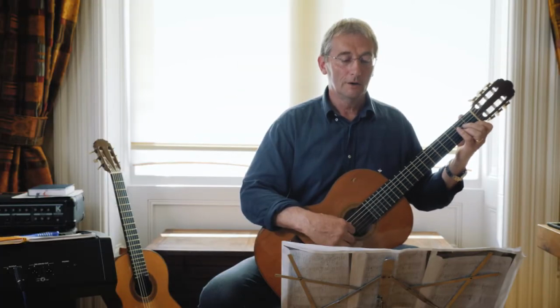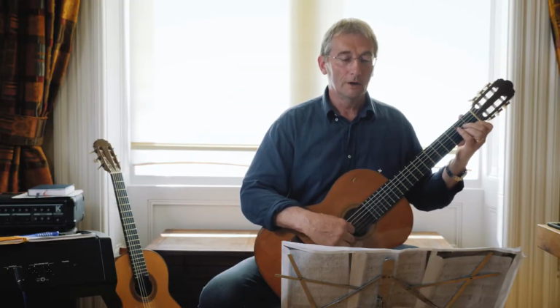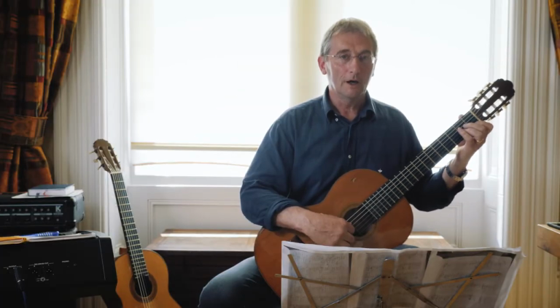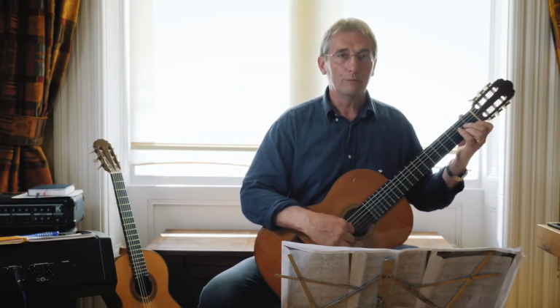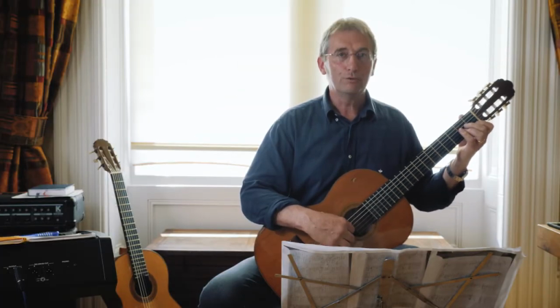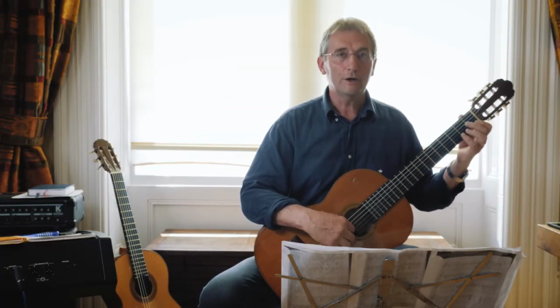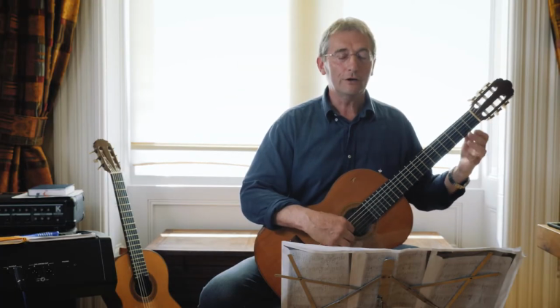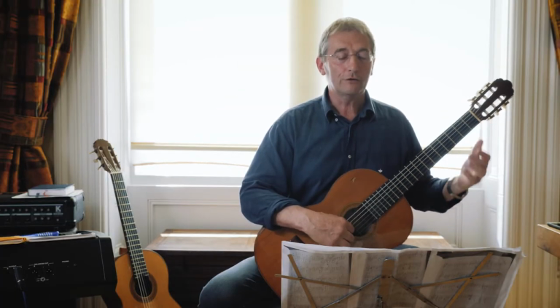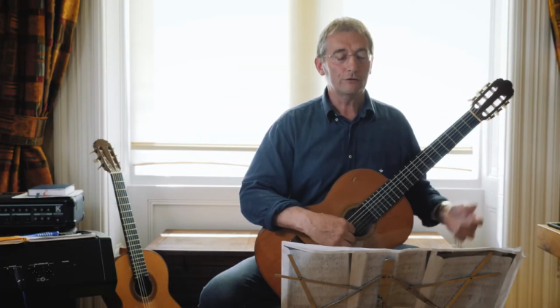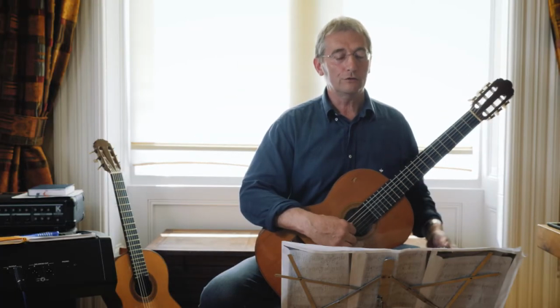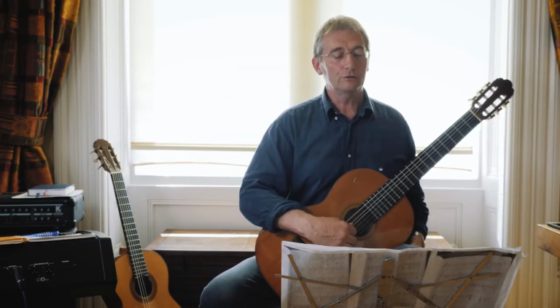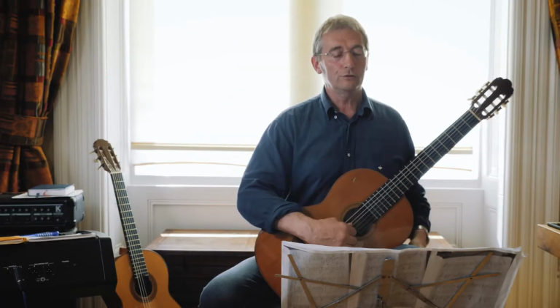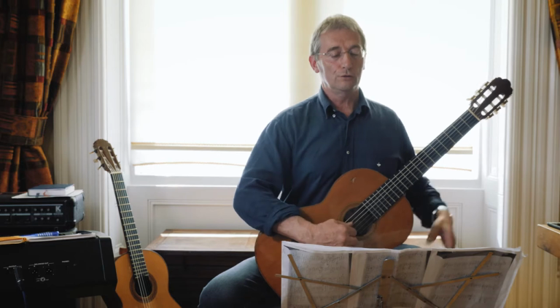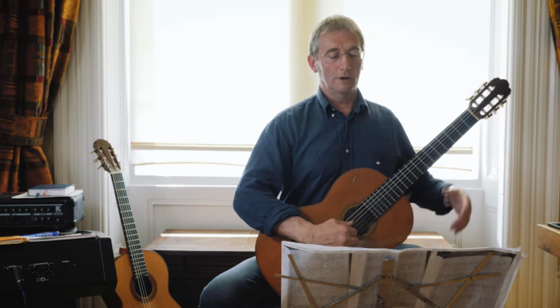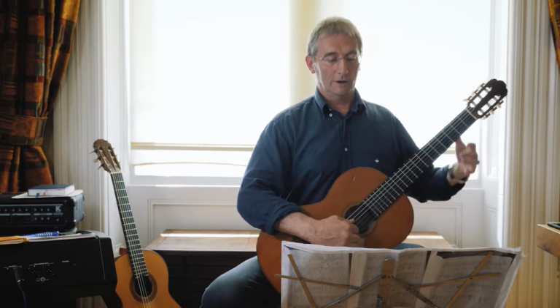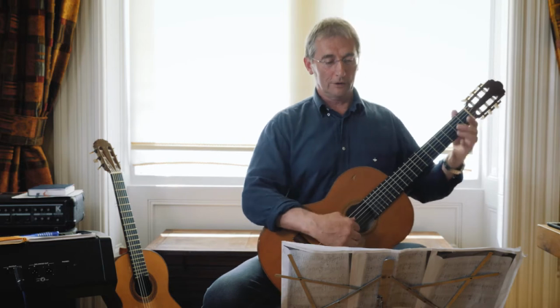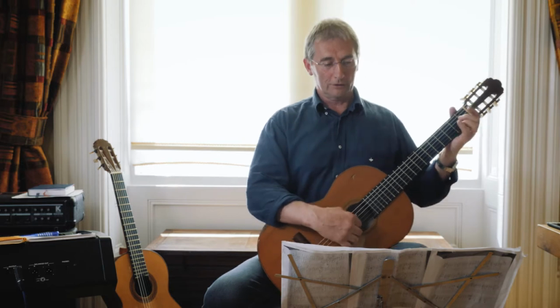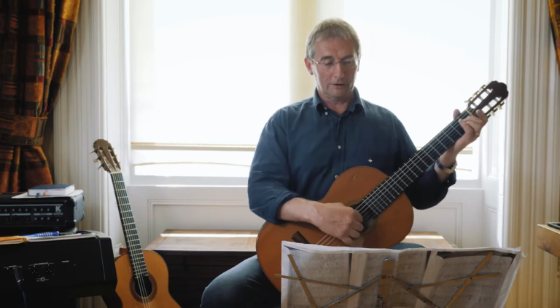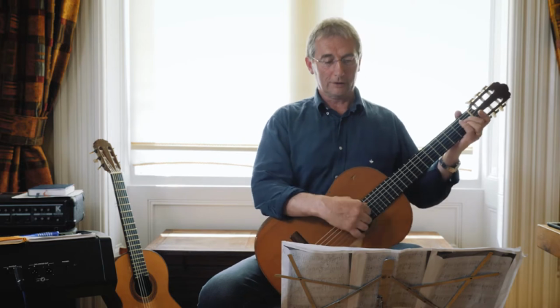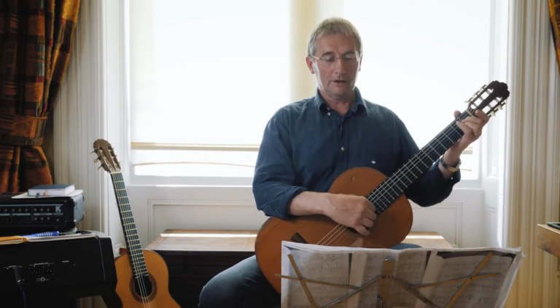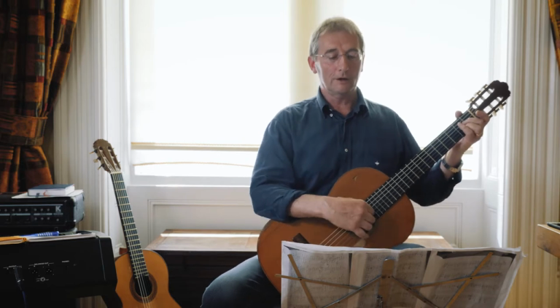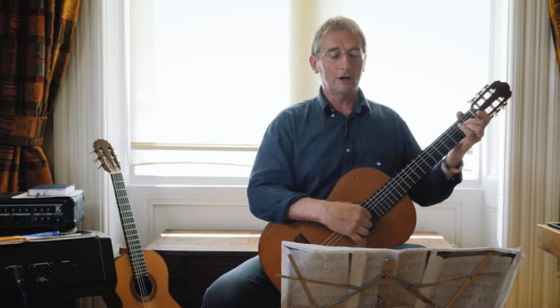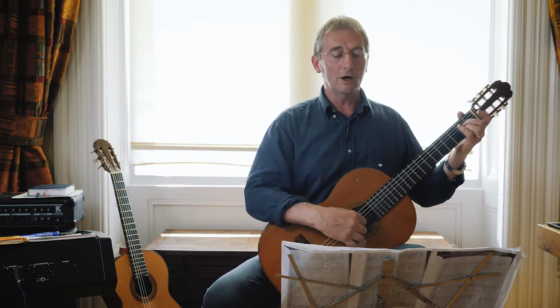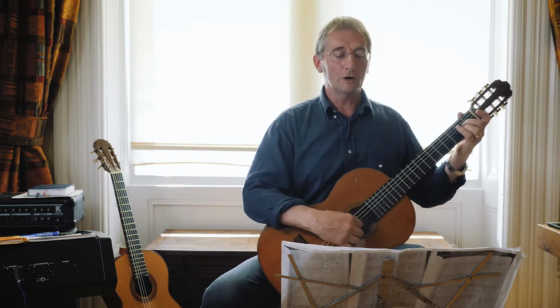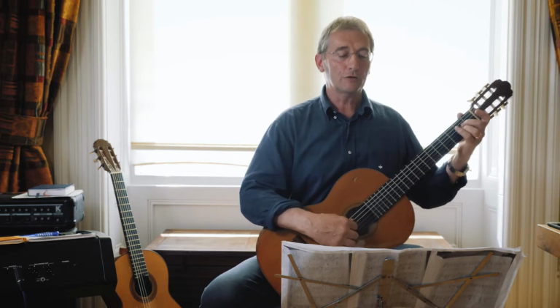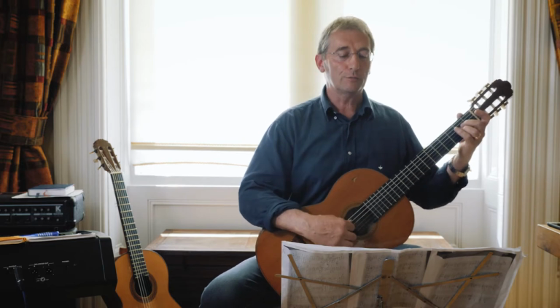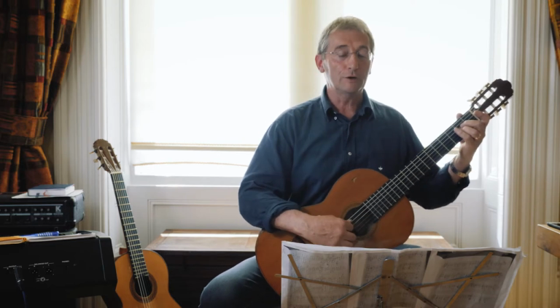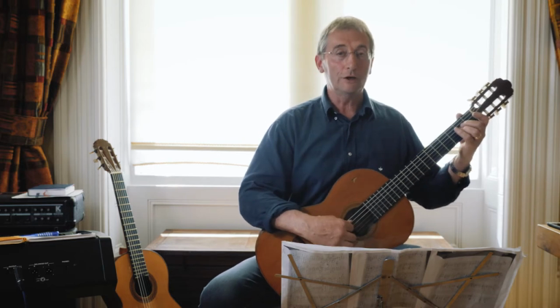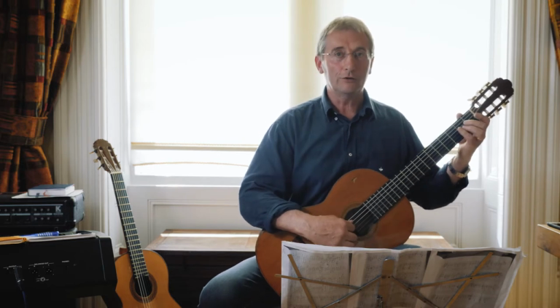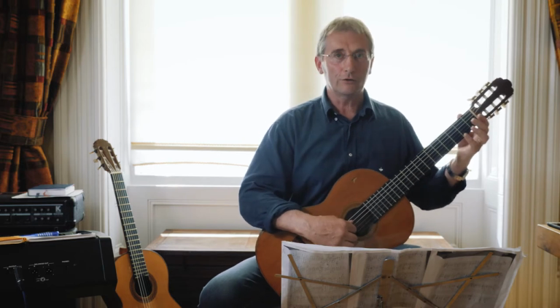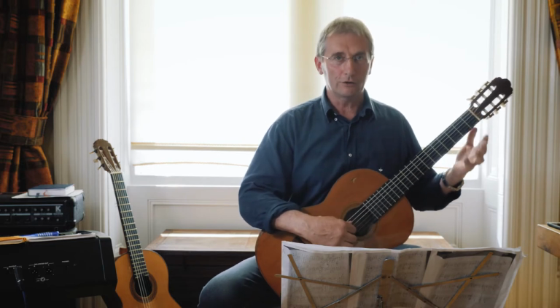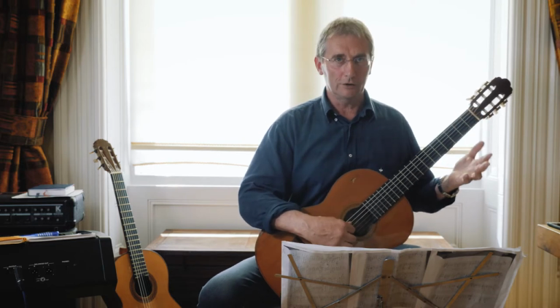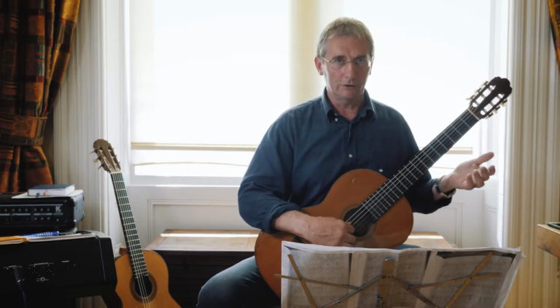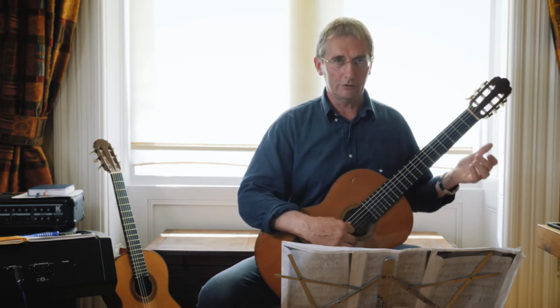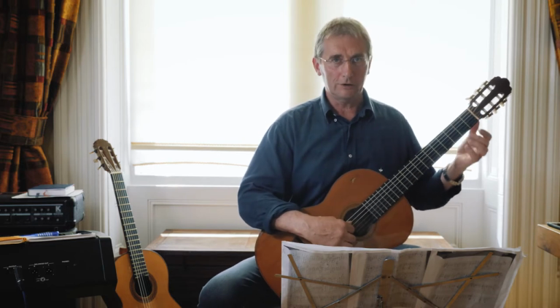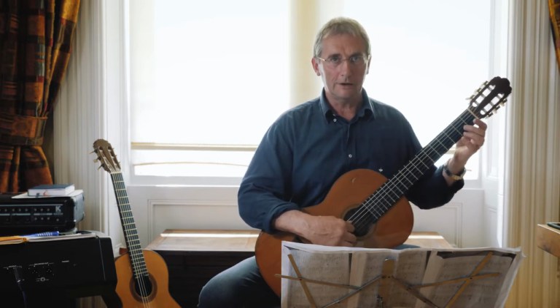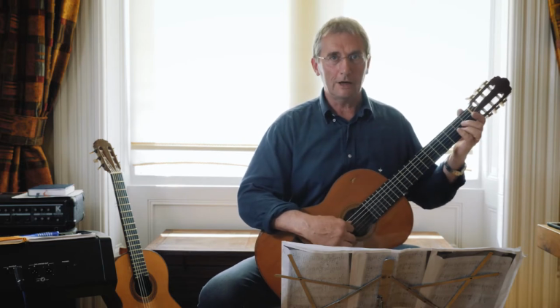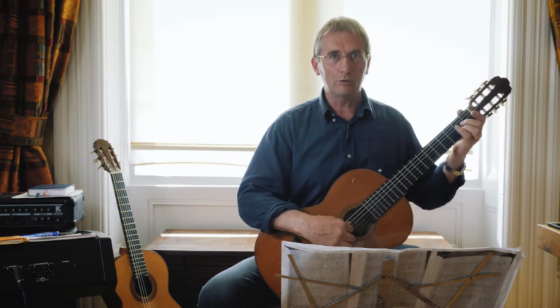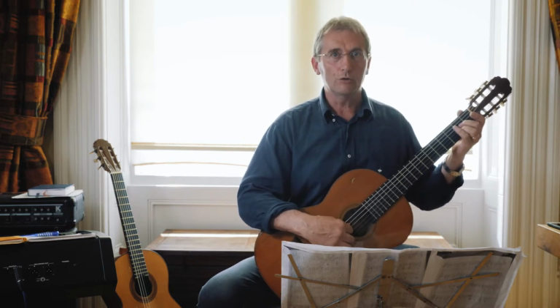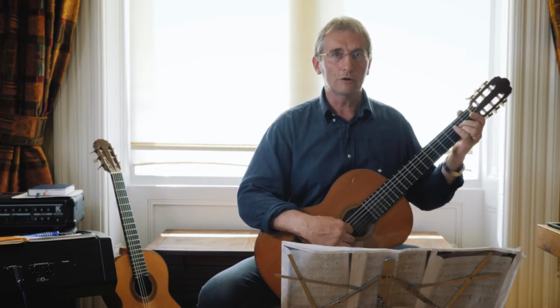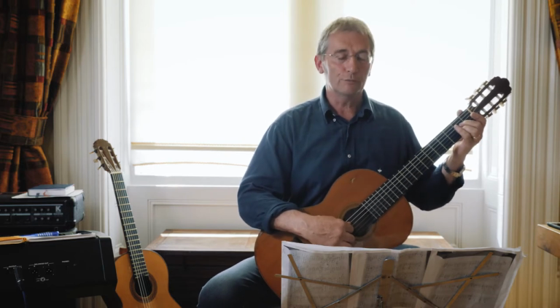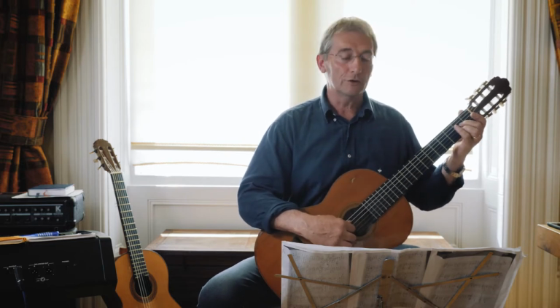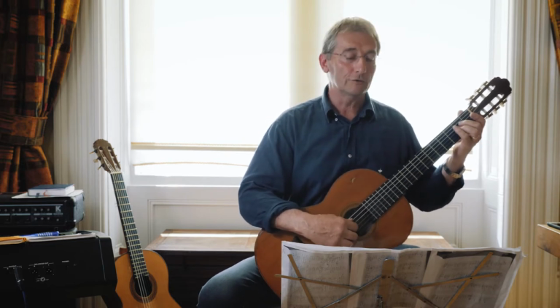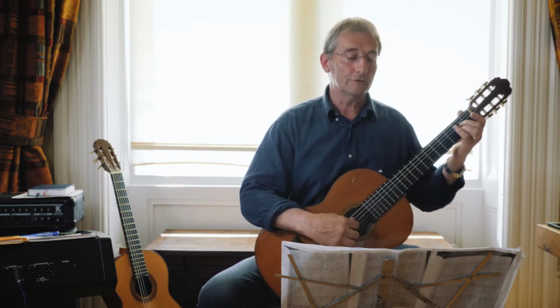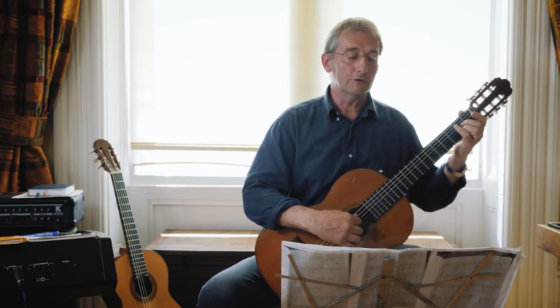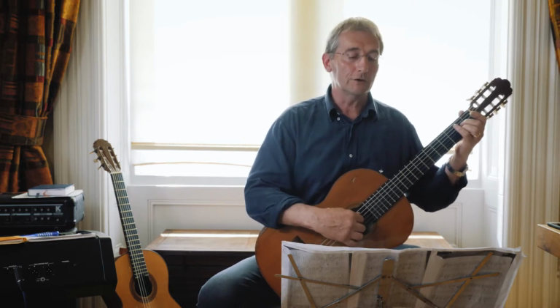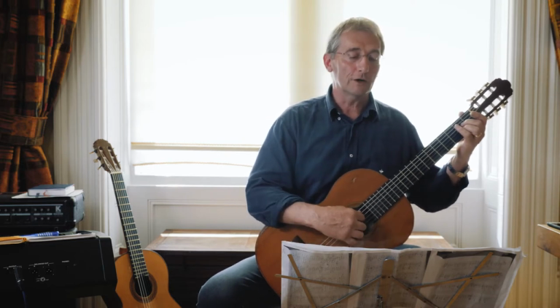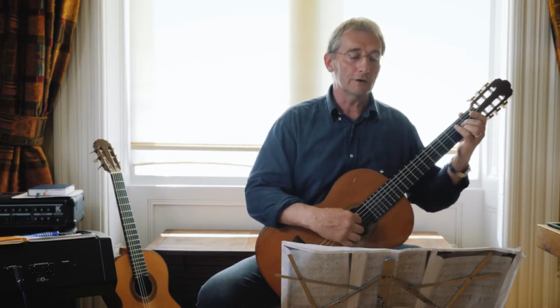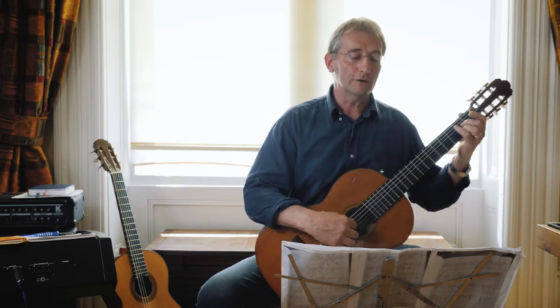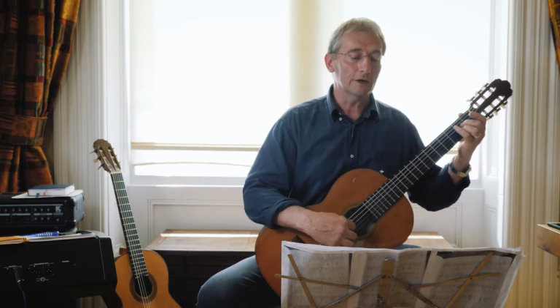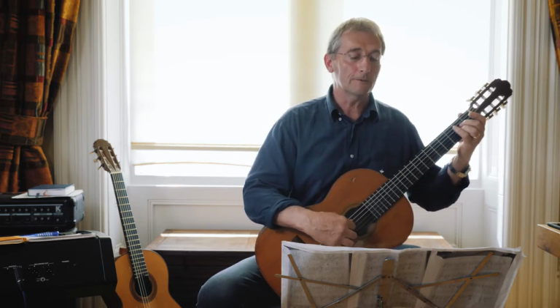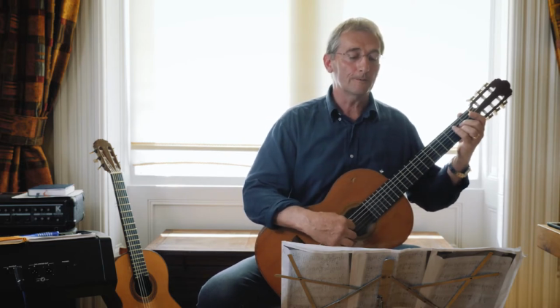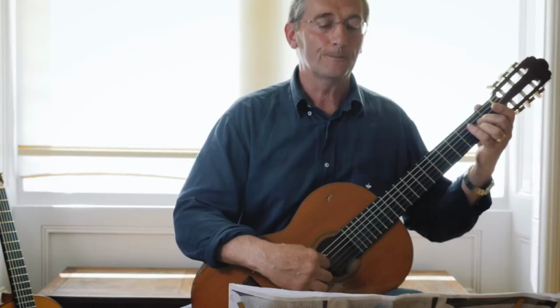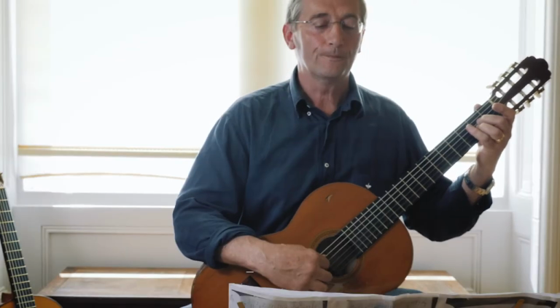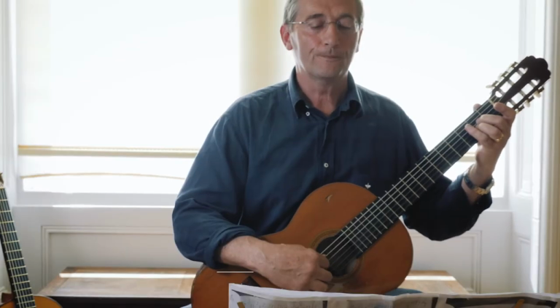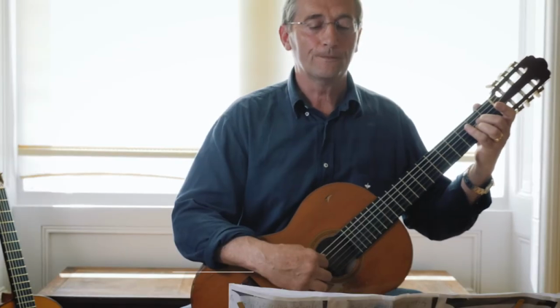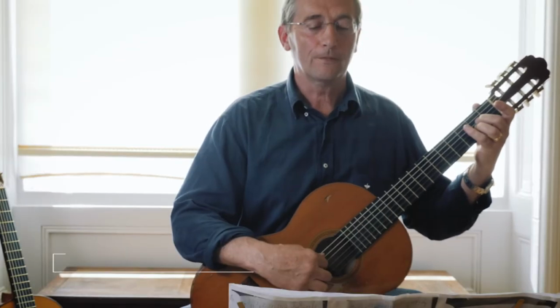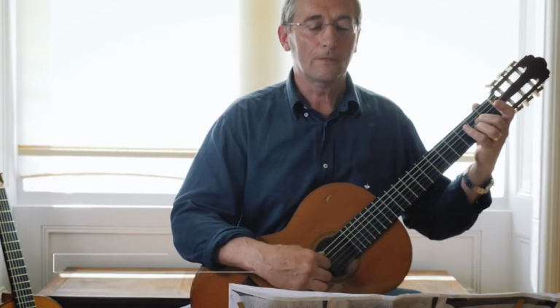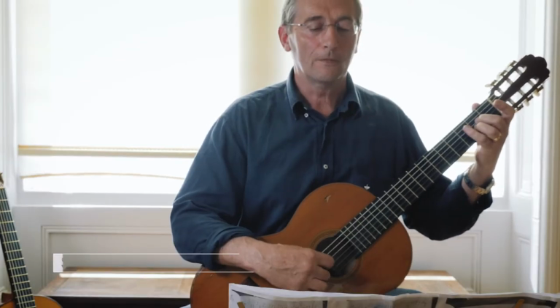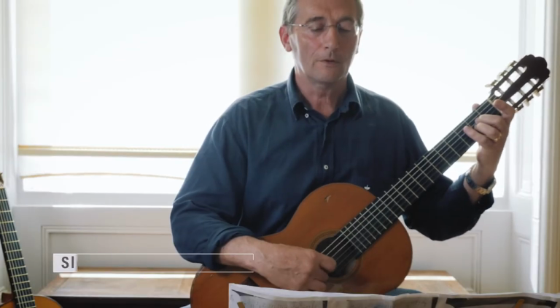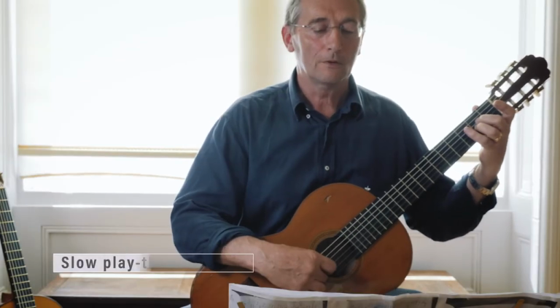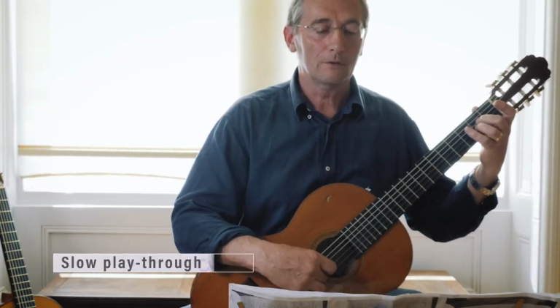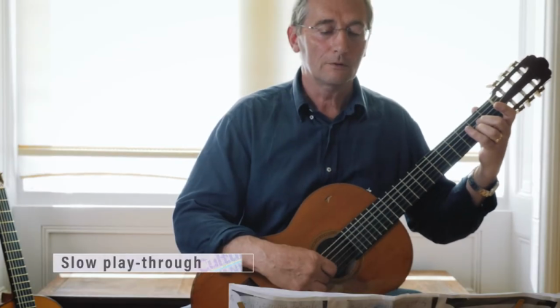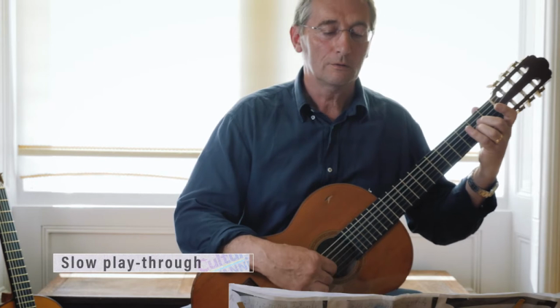I'll play through at kind of half speed so that you can see how all the bits fit together now.